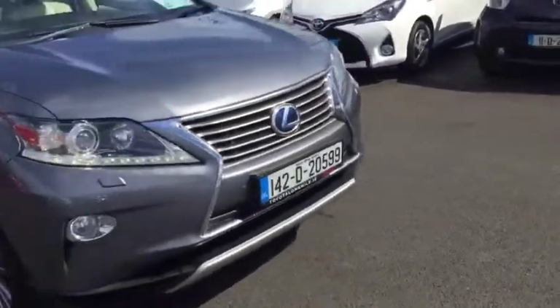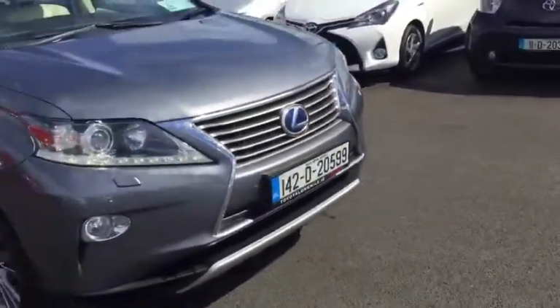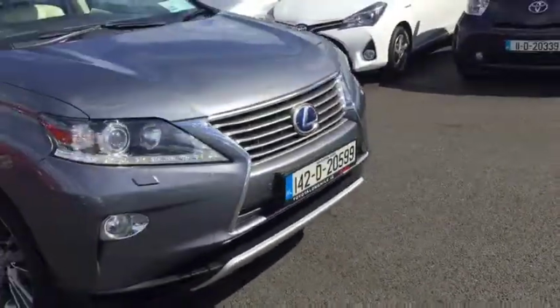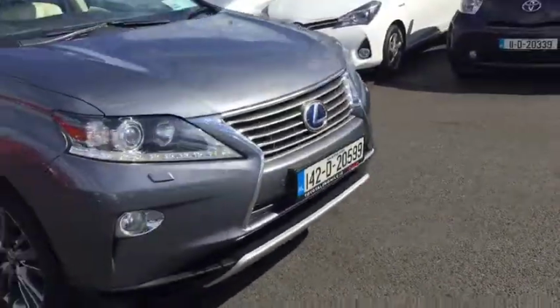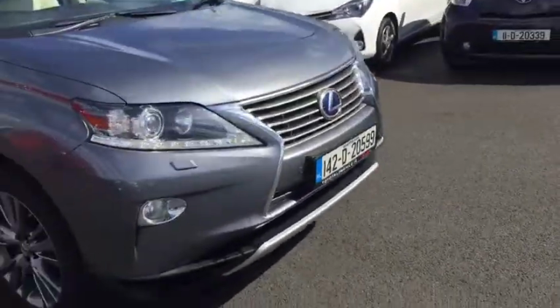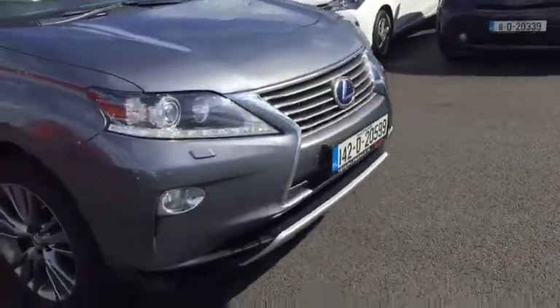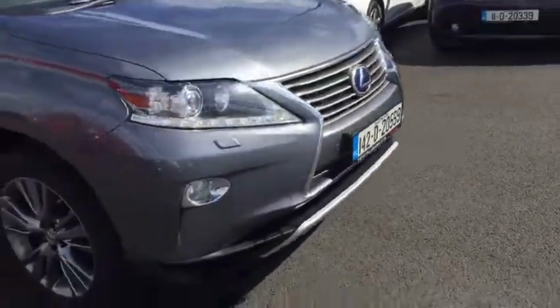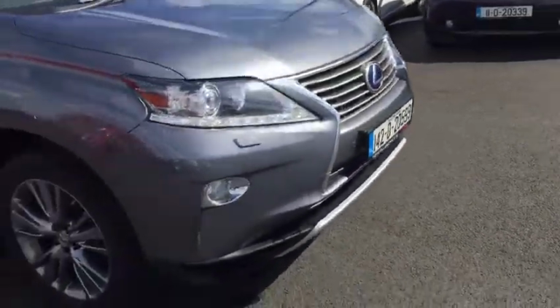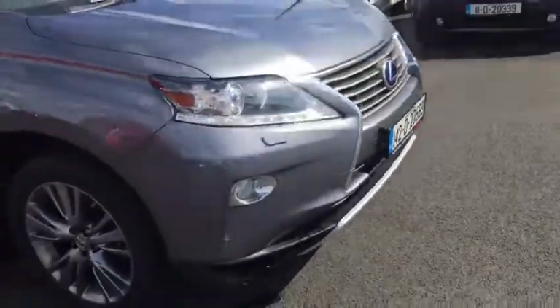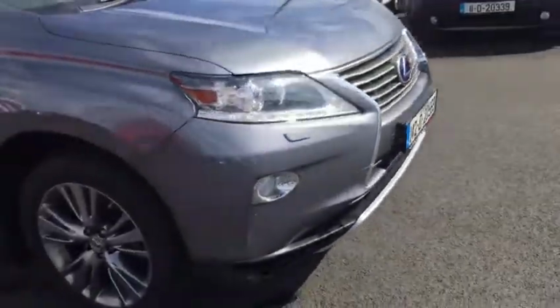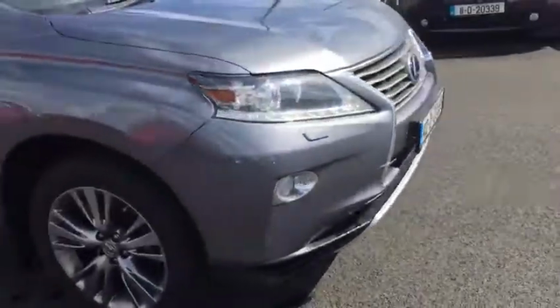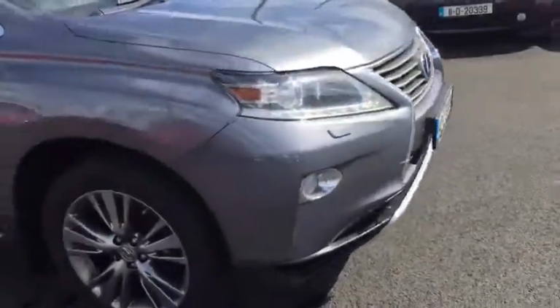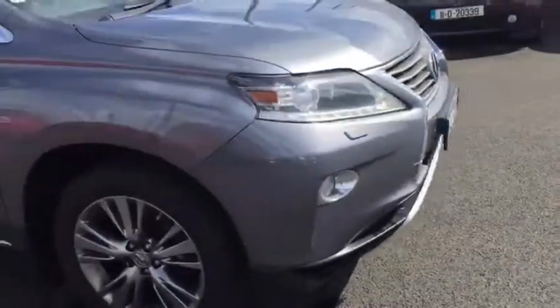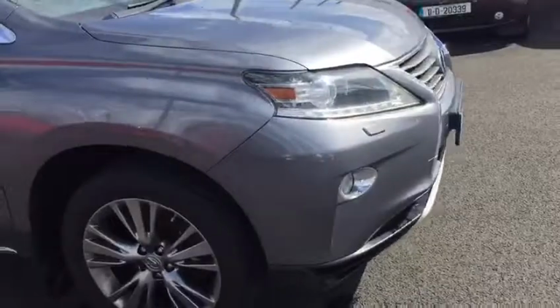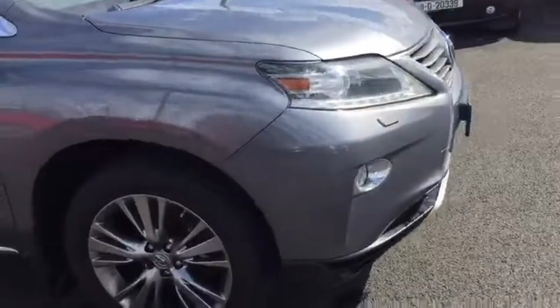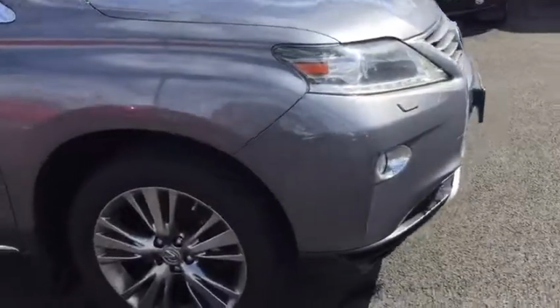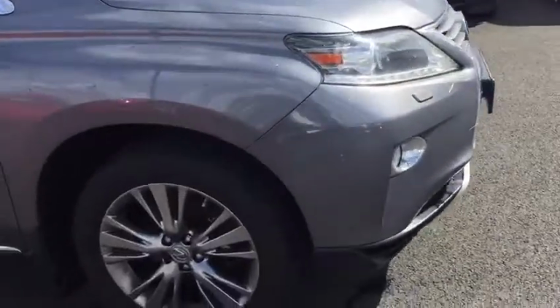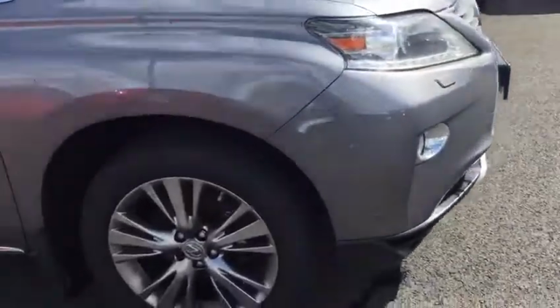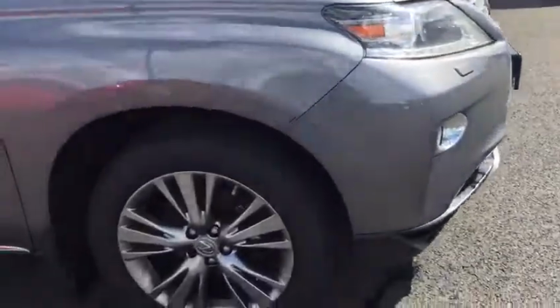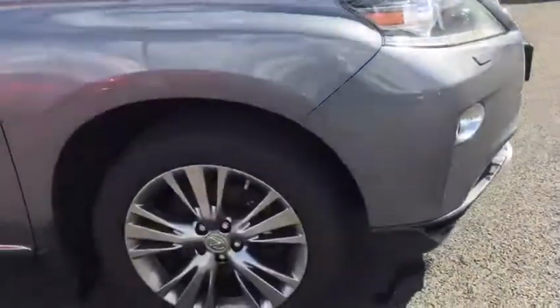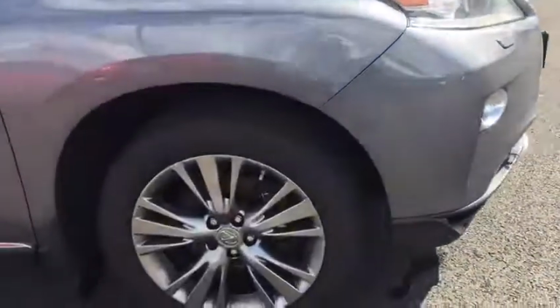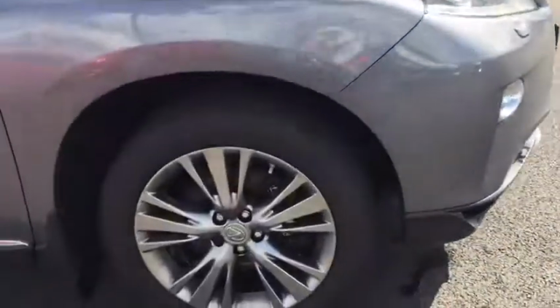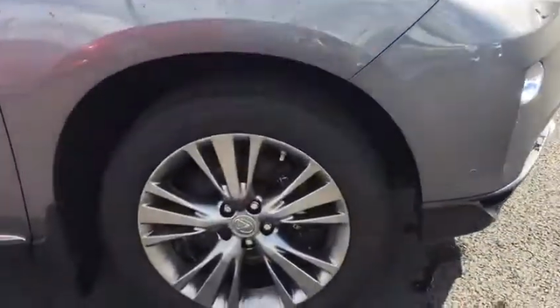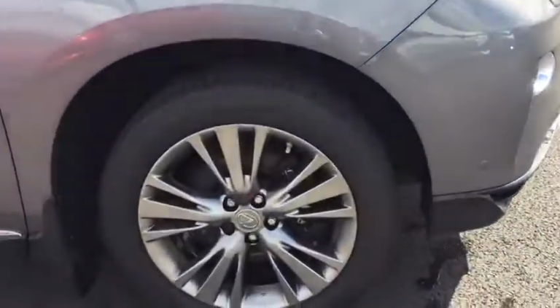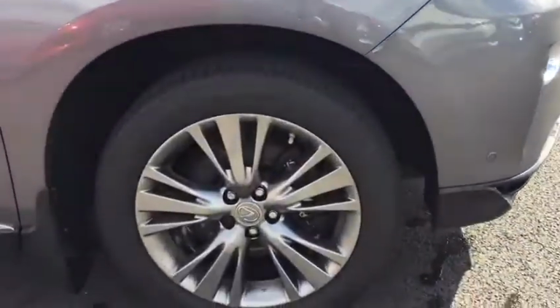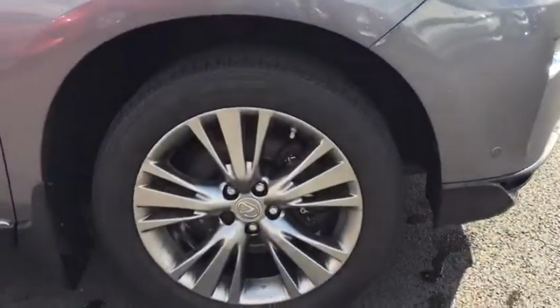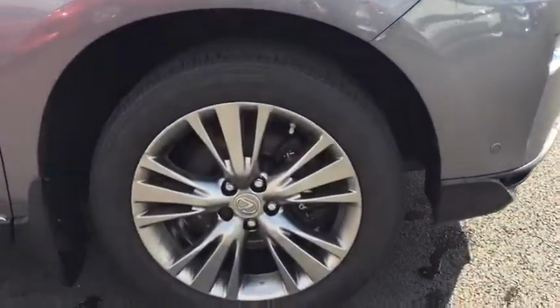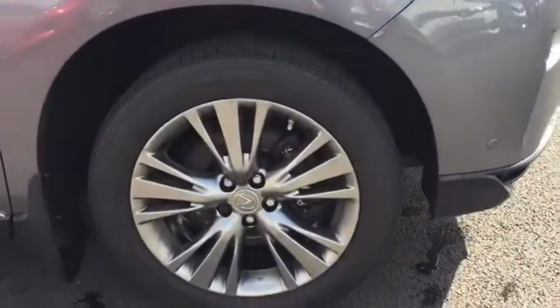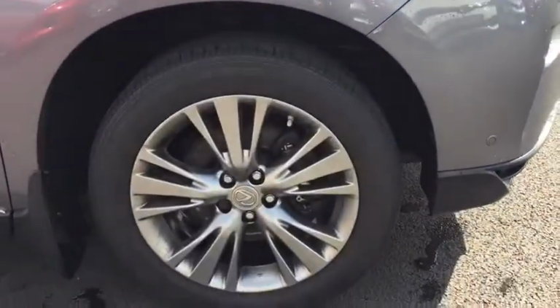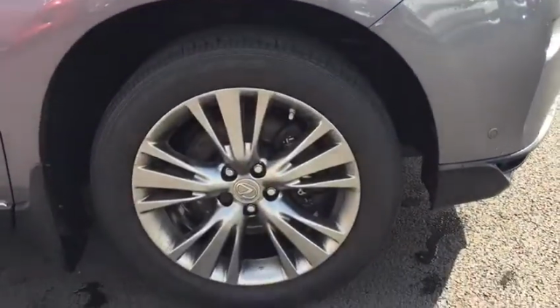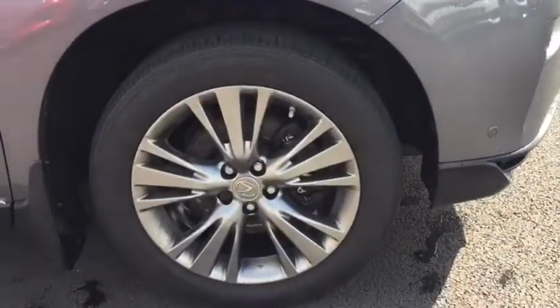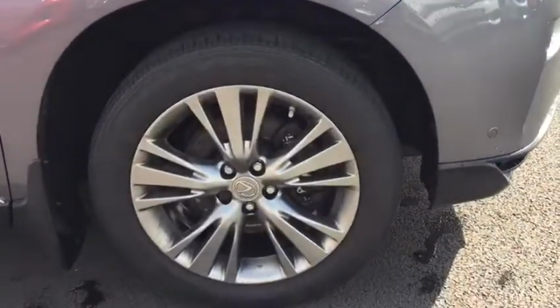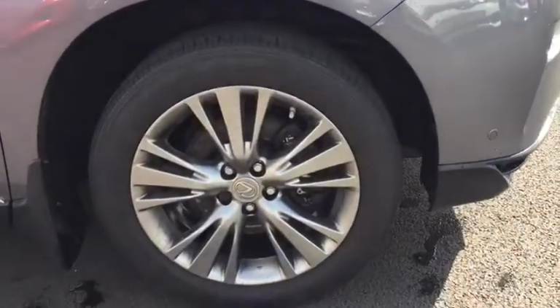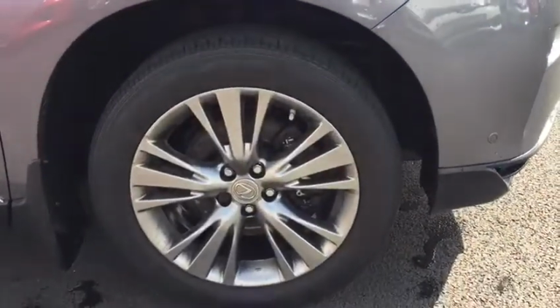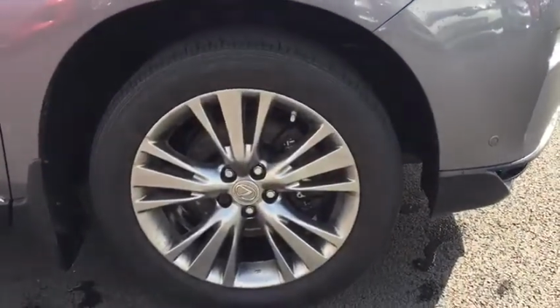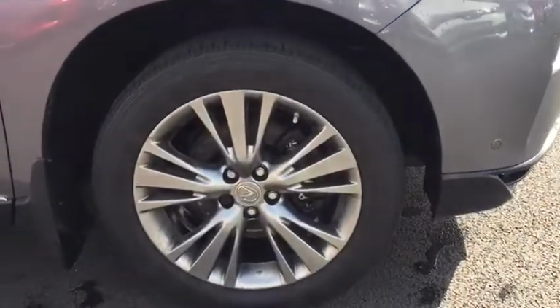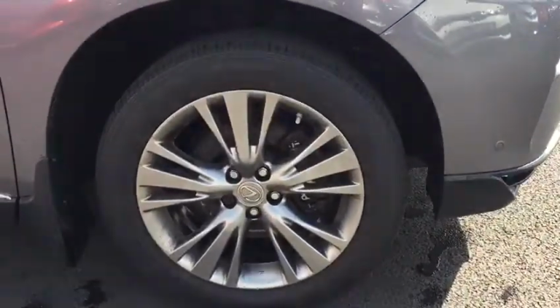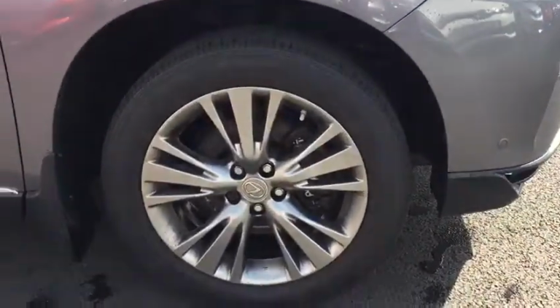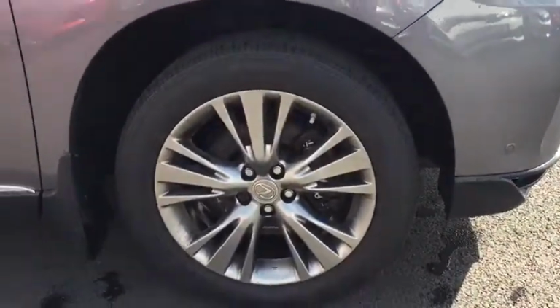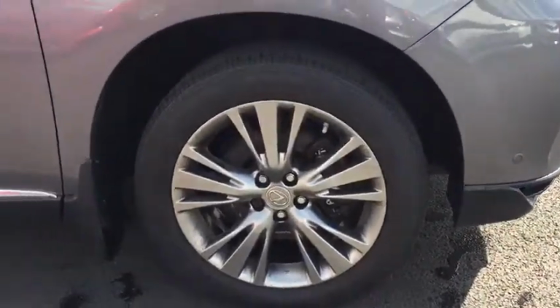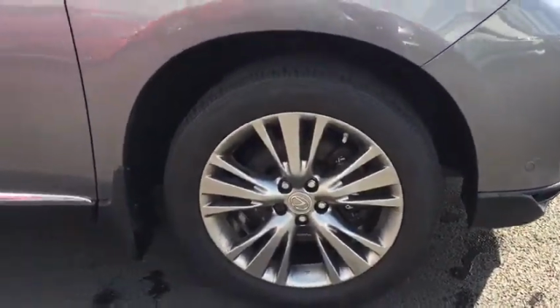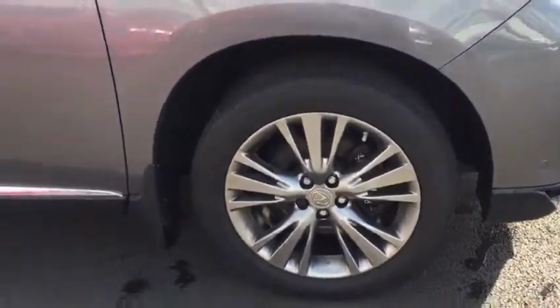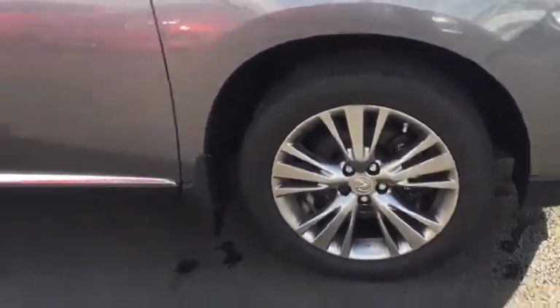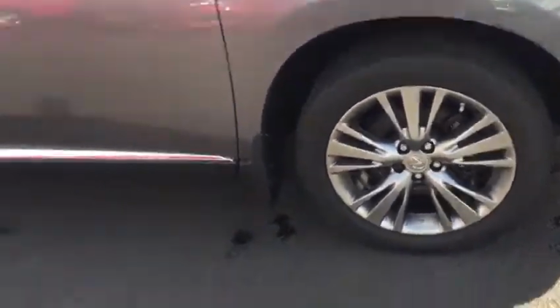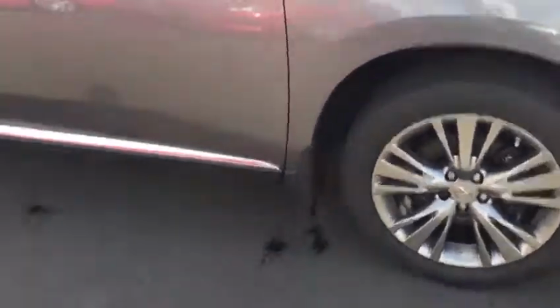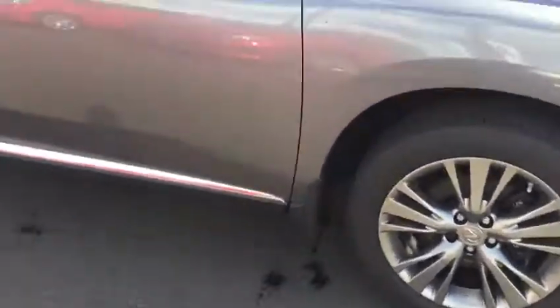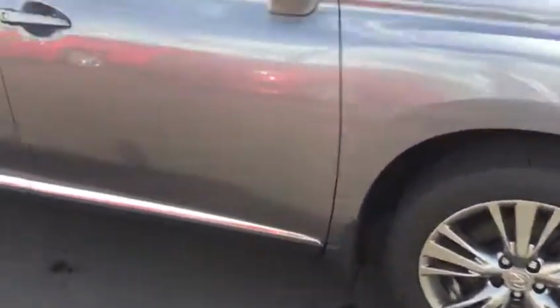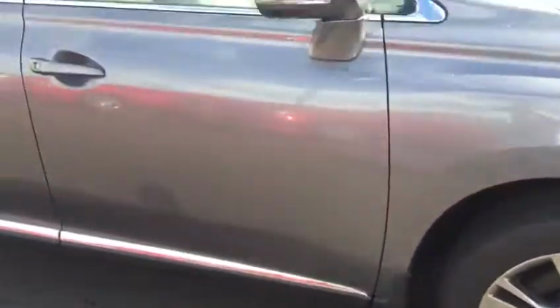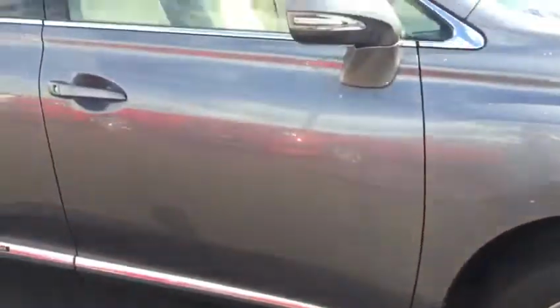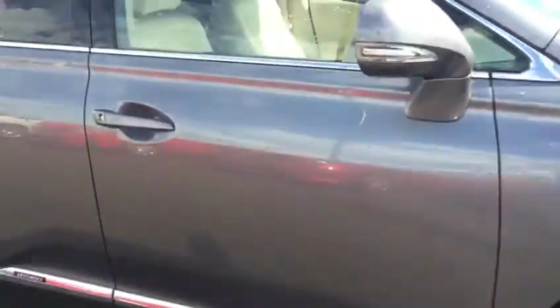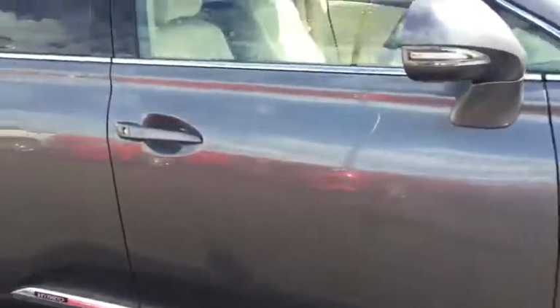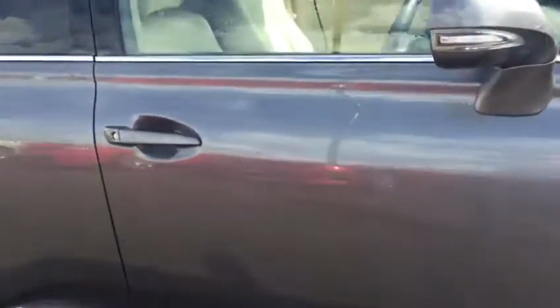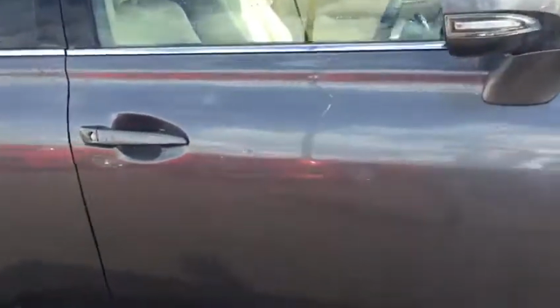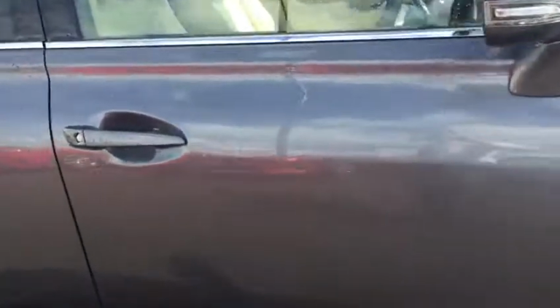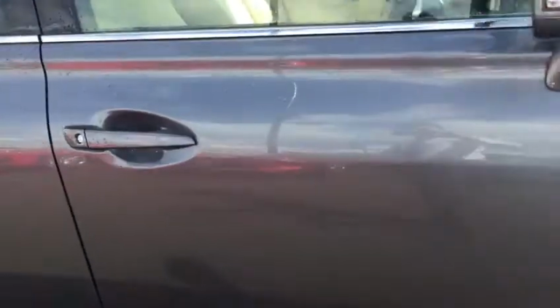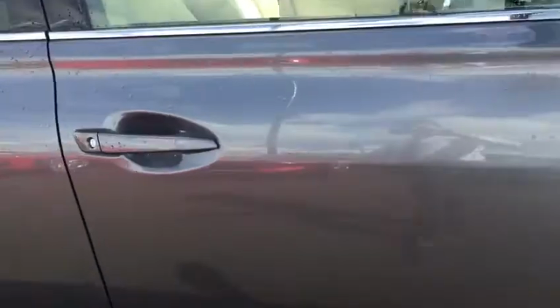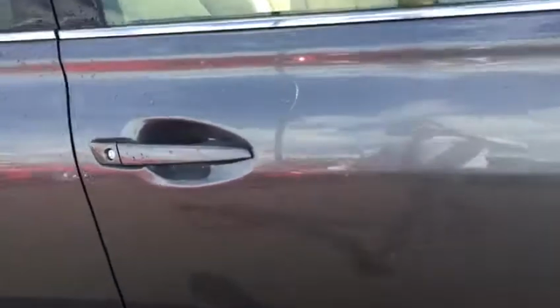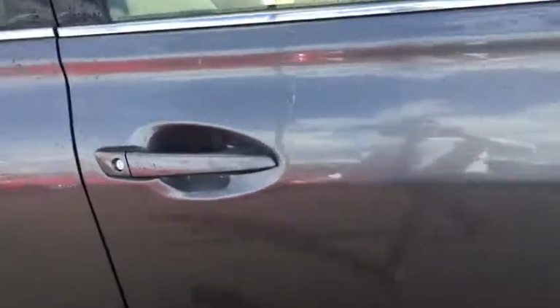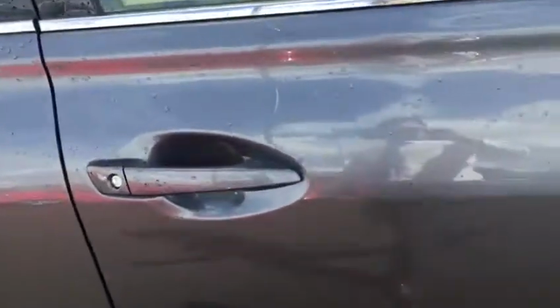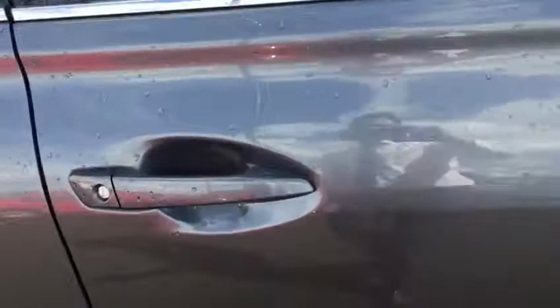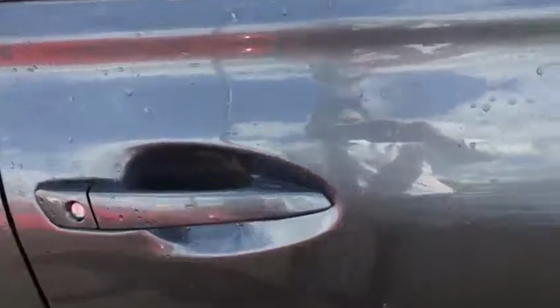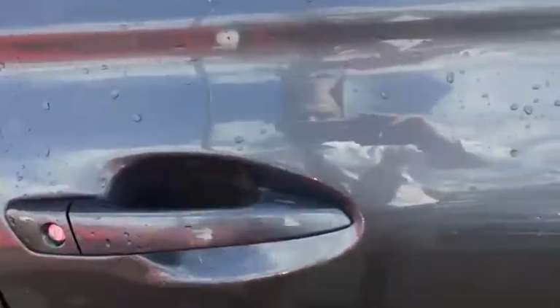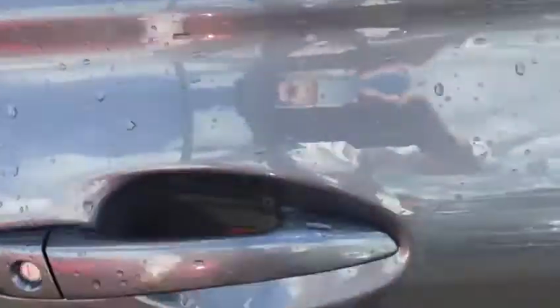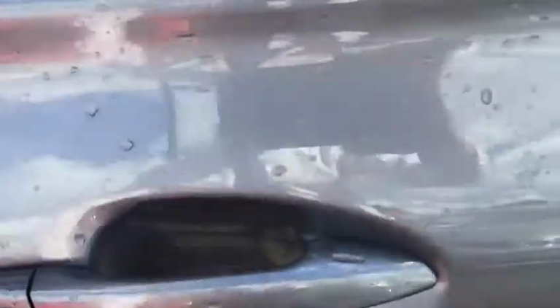We have a 19-inch anthracite grey multi-spoke alloy wheel, and we have our keyless entry.